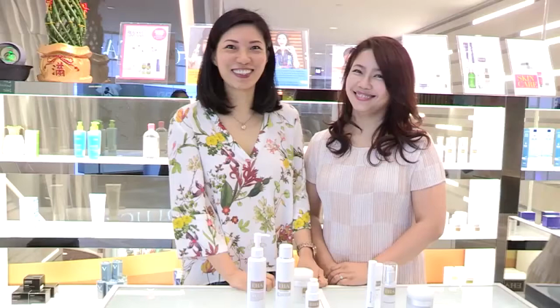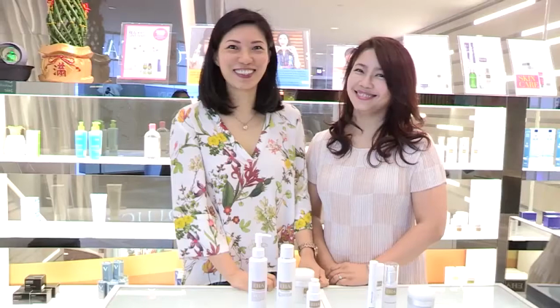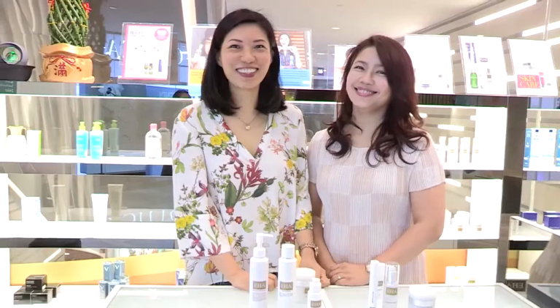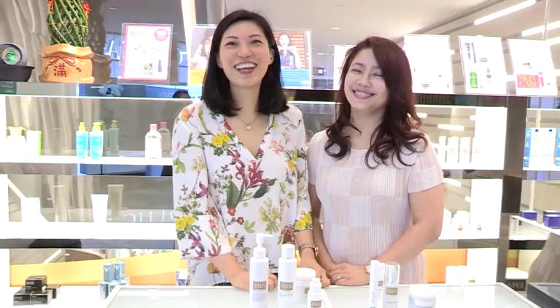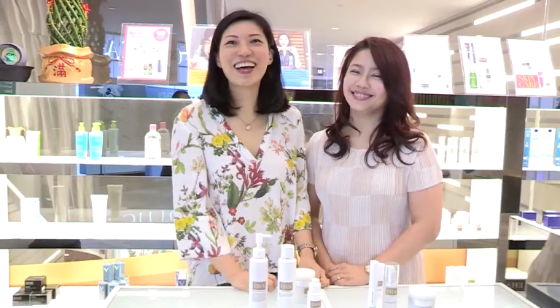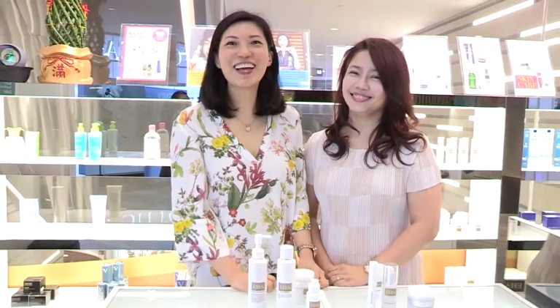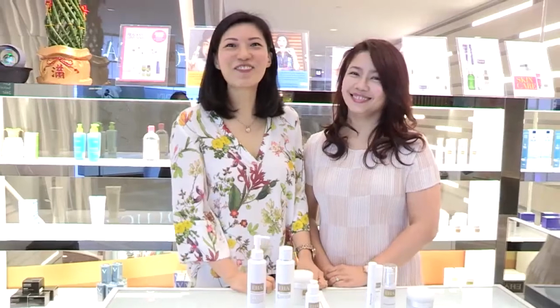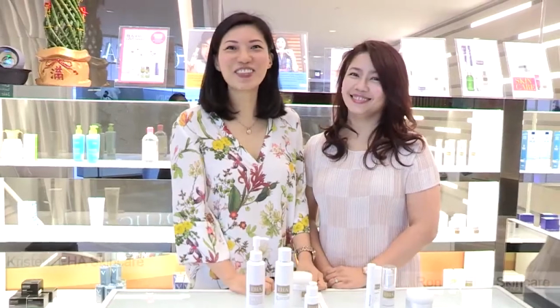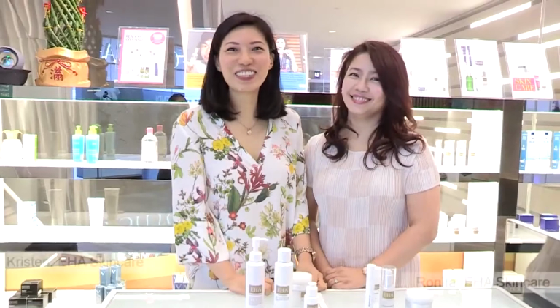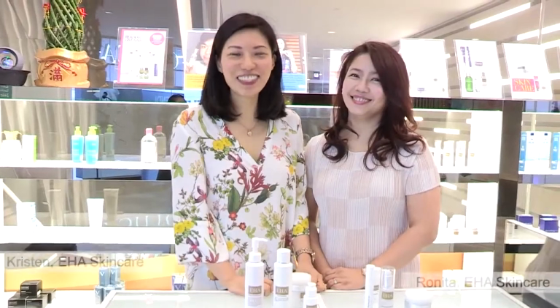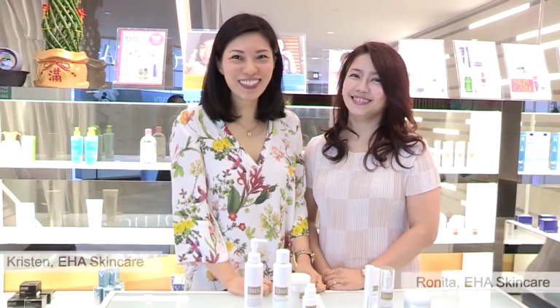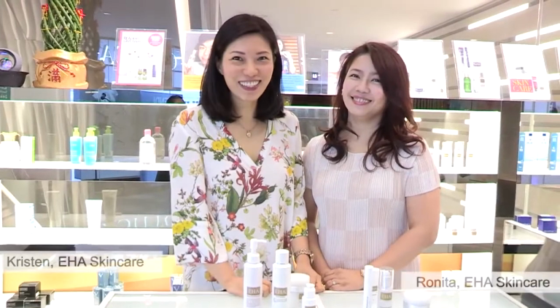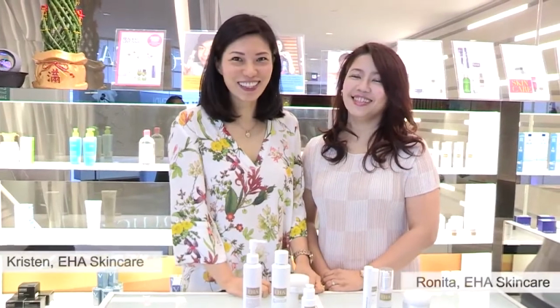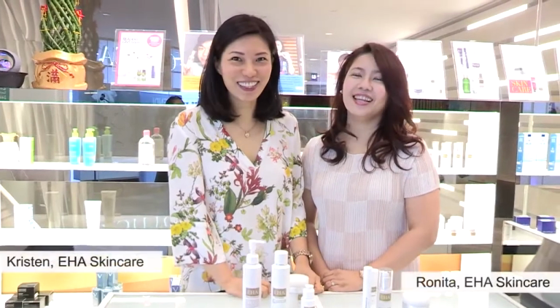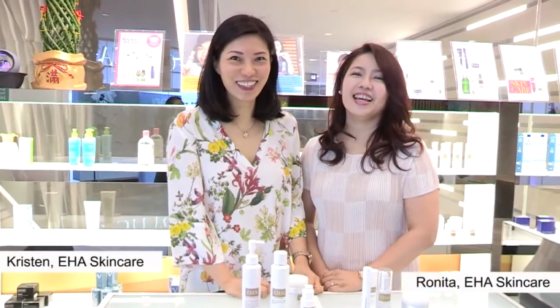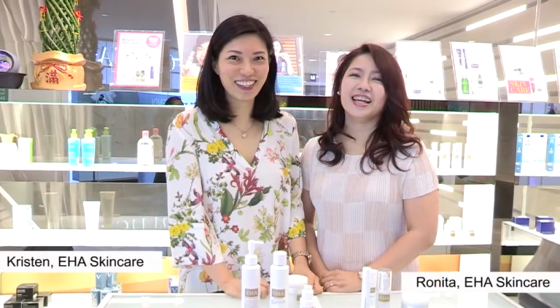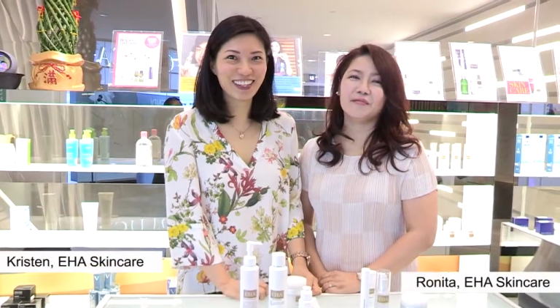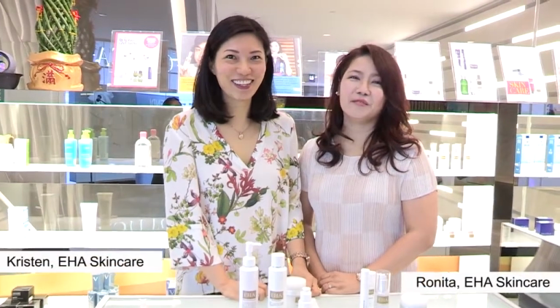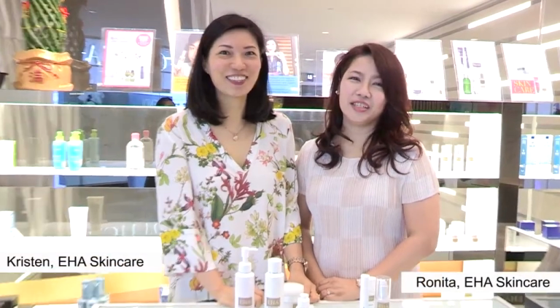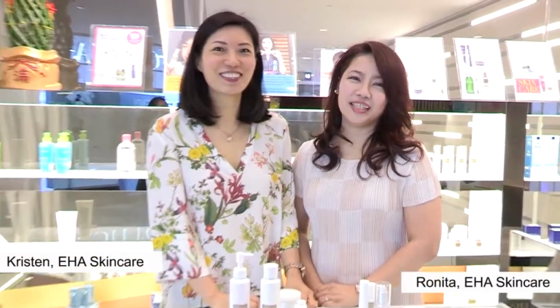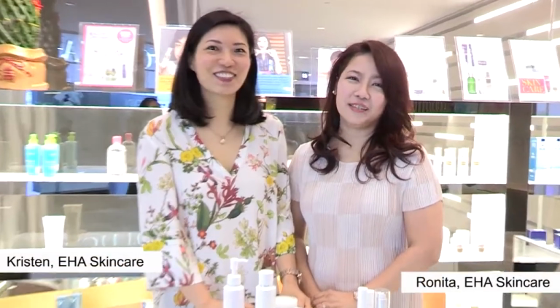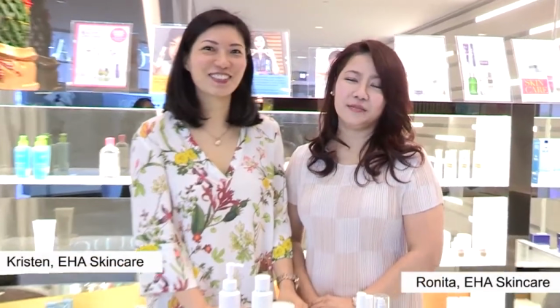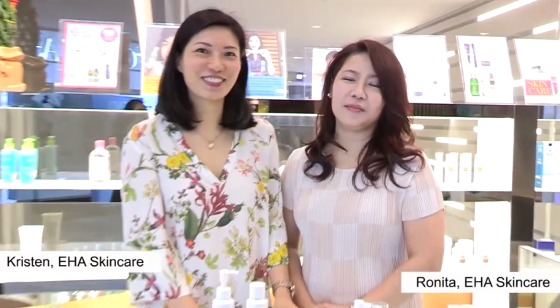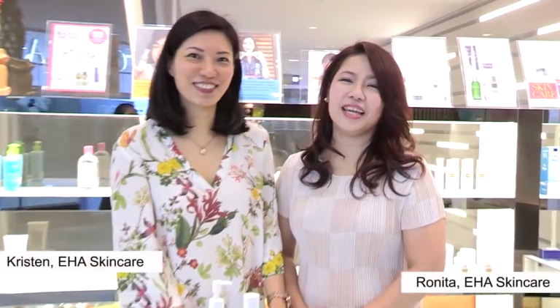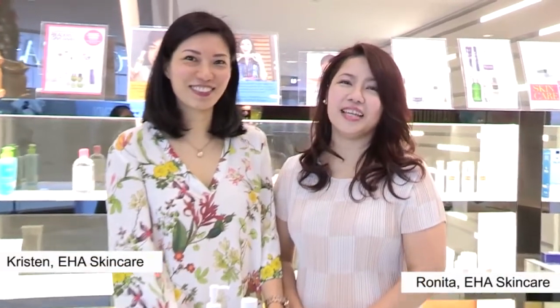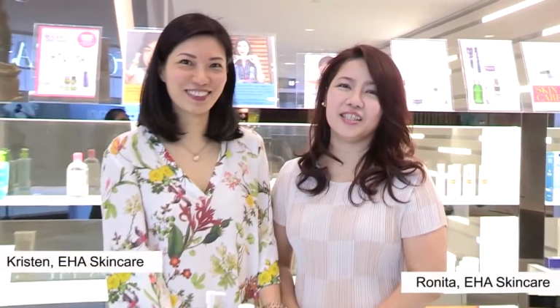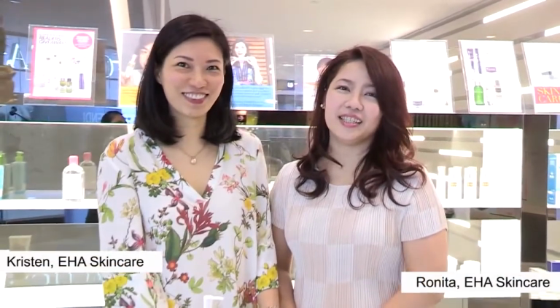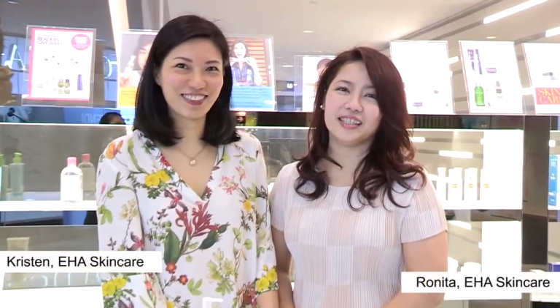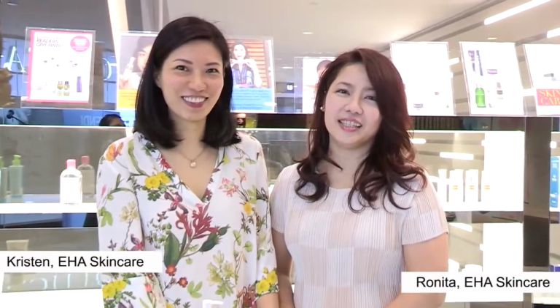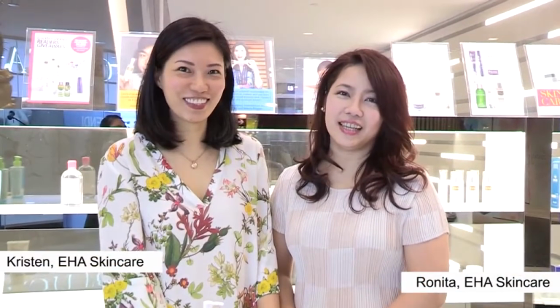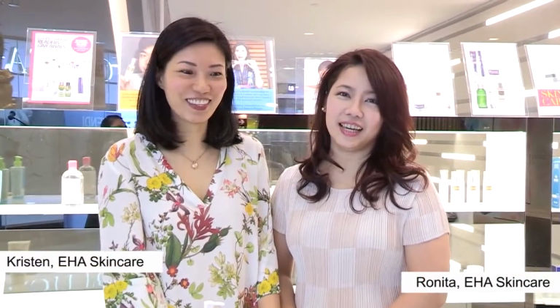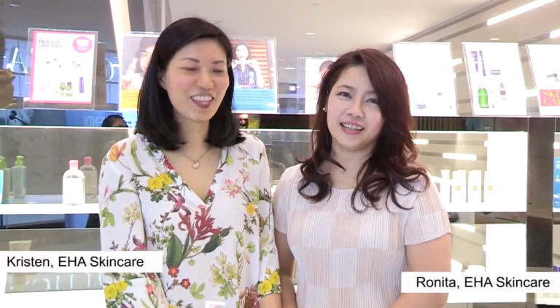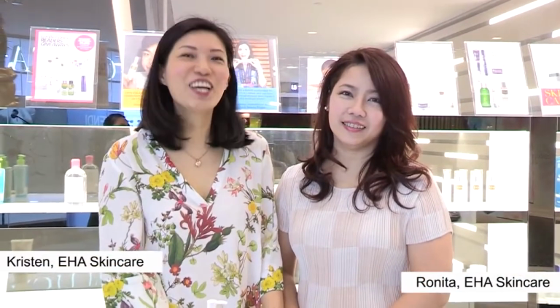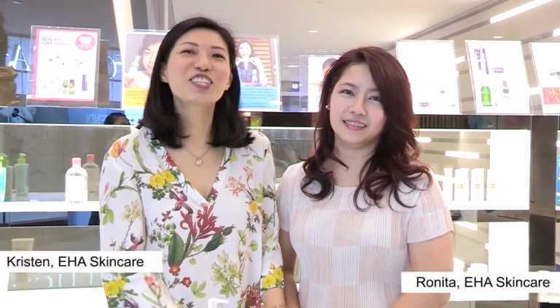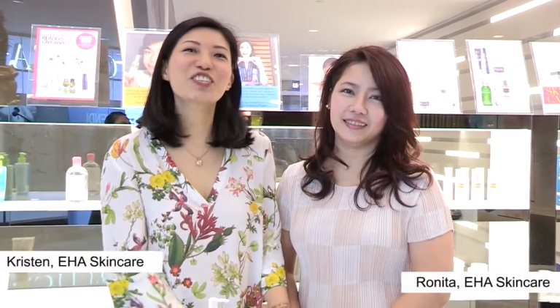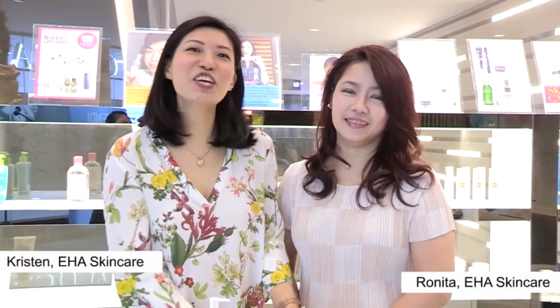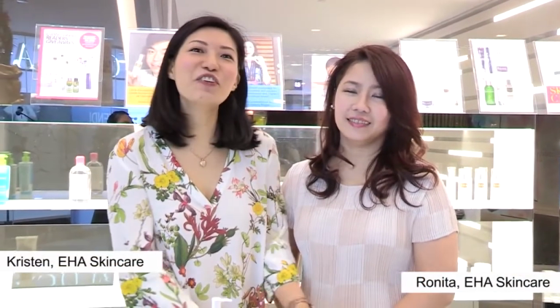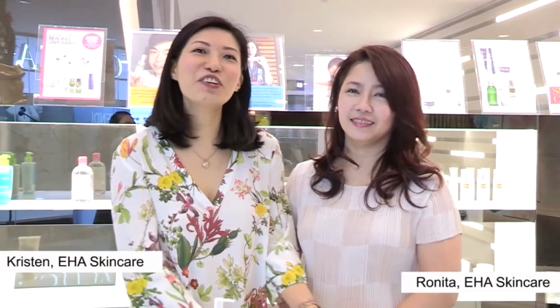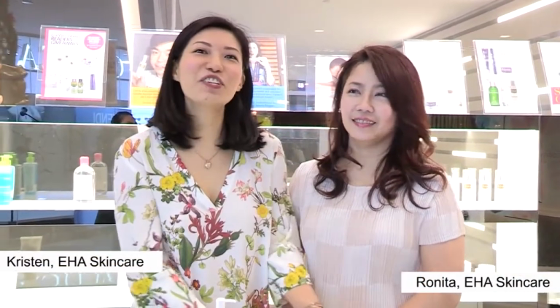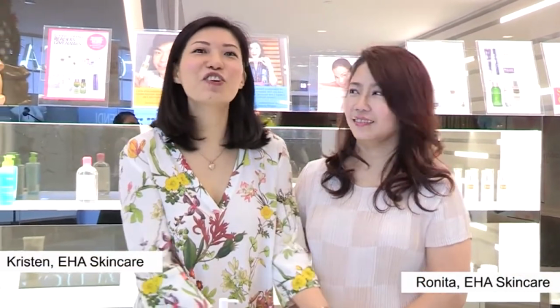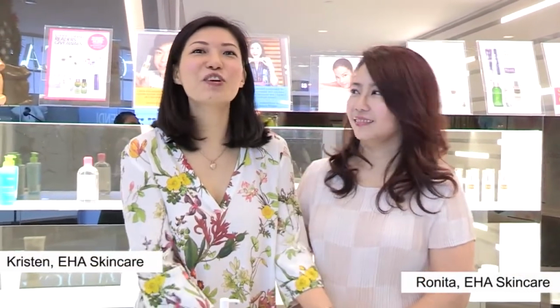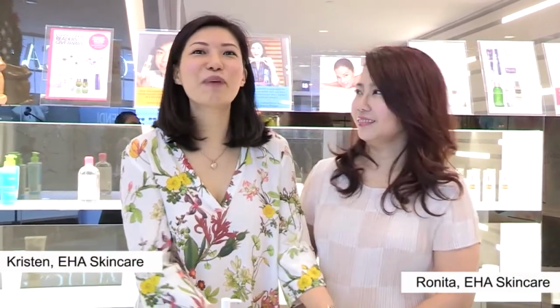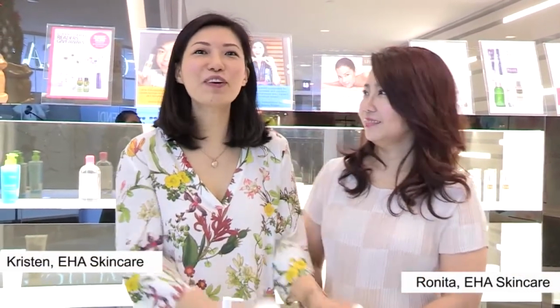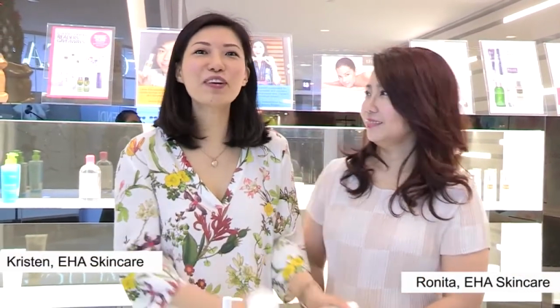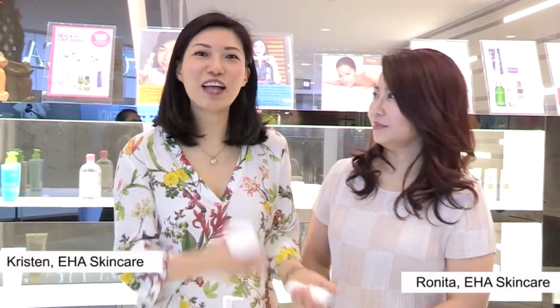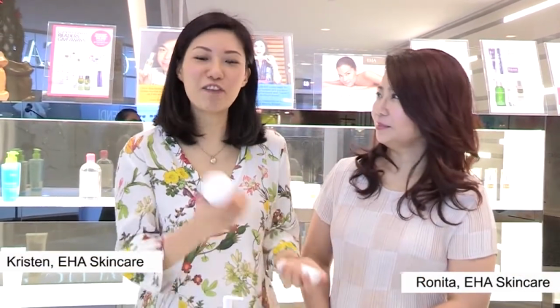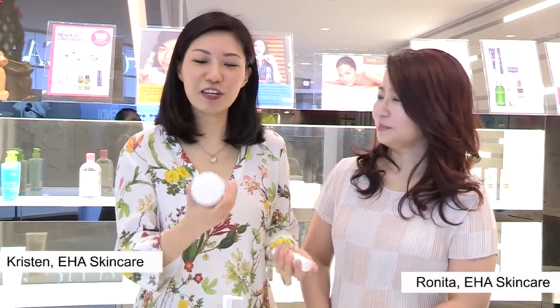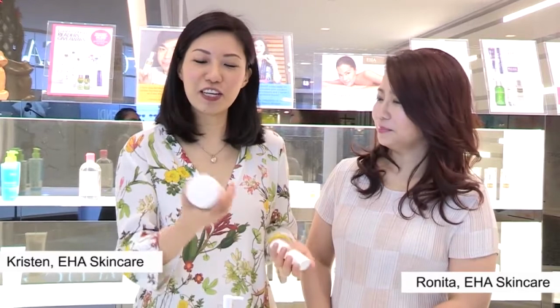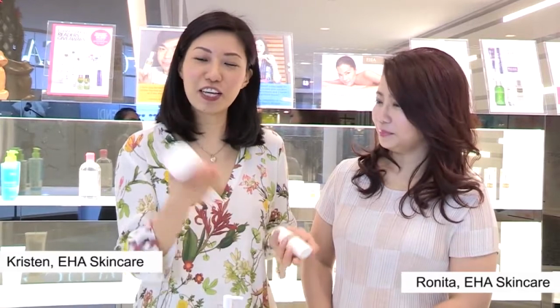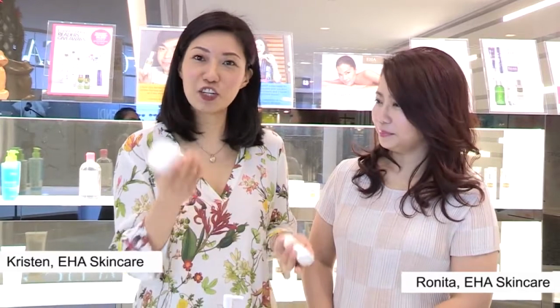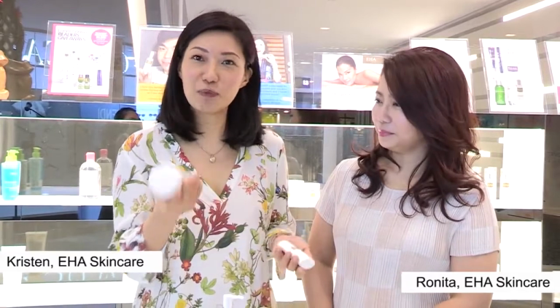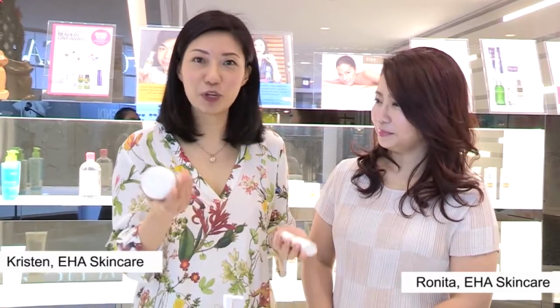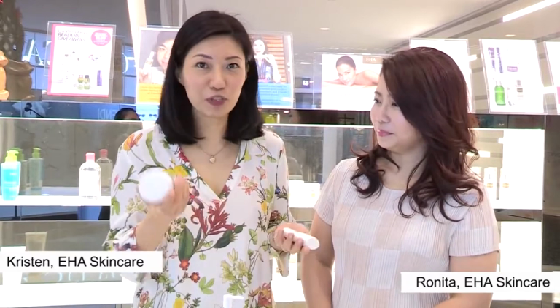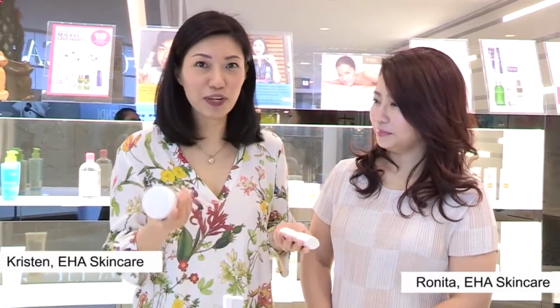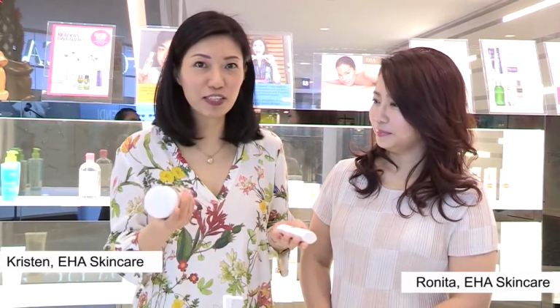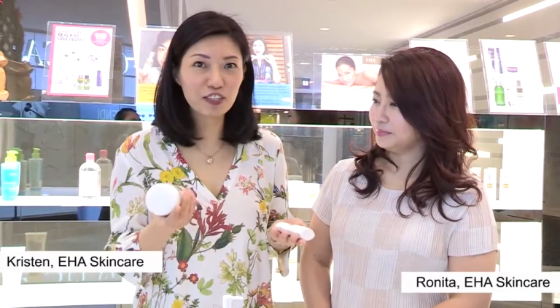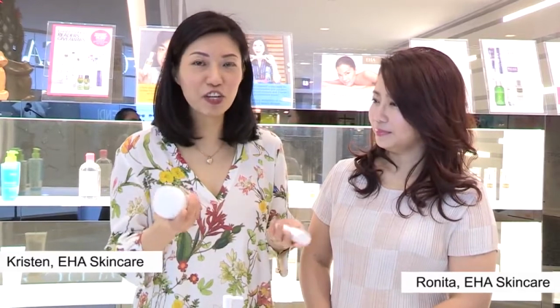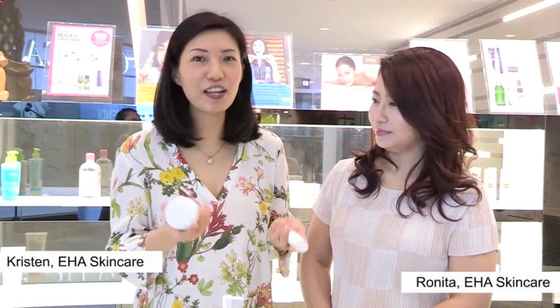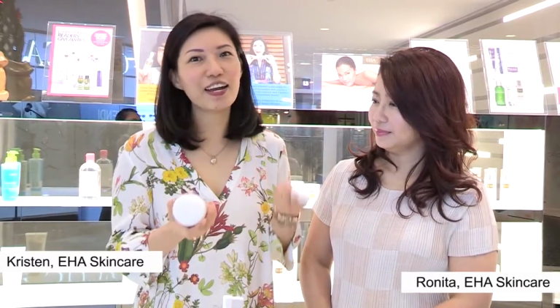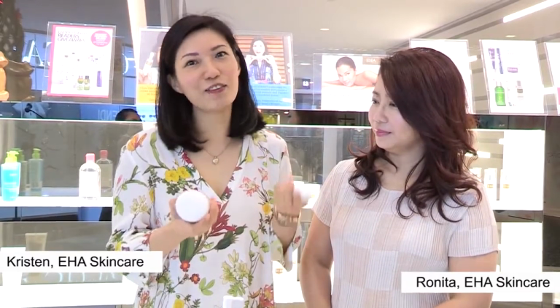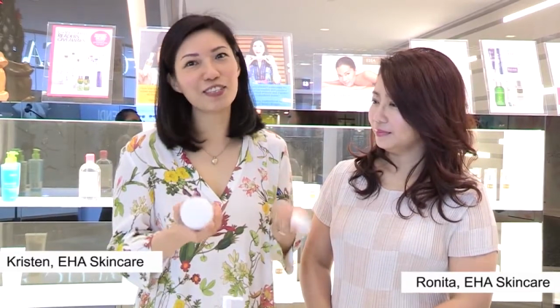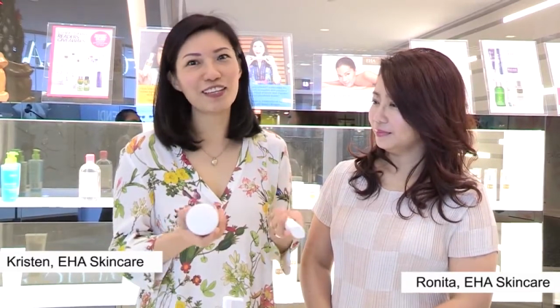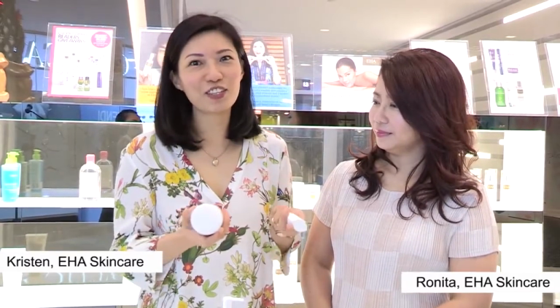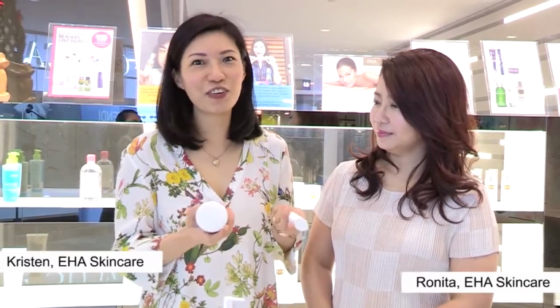Hi, I'm Kristen and I'm Ronita from EHA Skin Care. Today we're going to talk about our EHA Moisturizing Gel and our sunscreen.